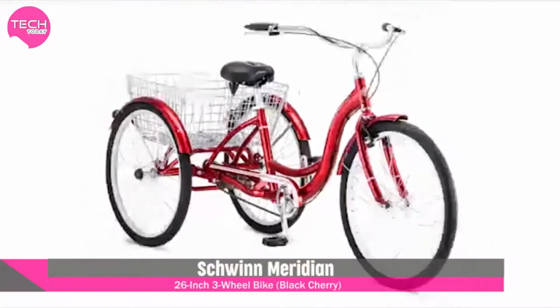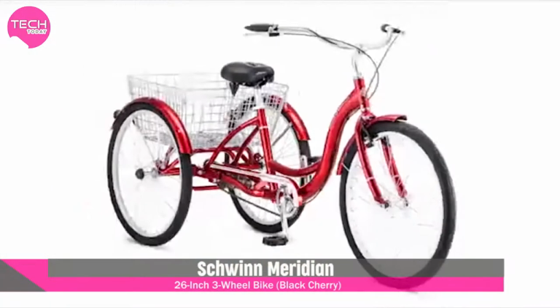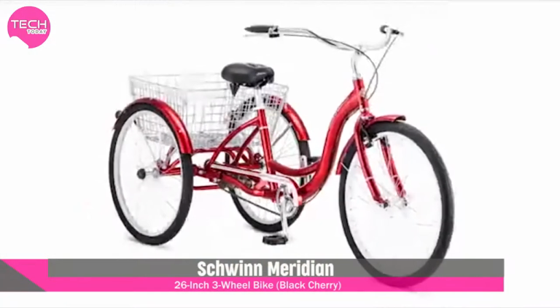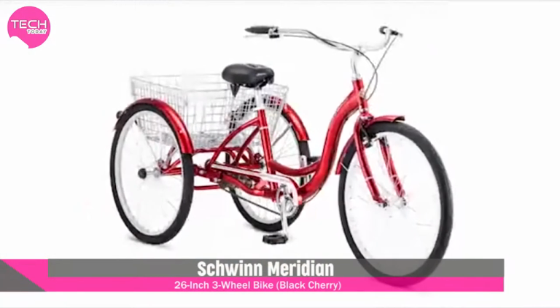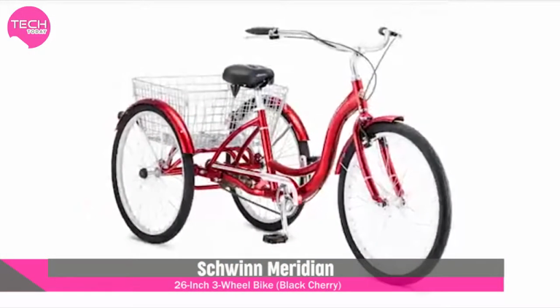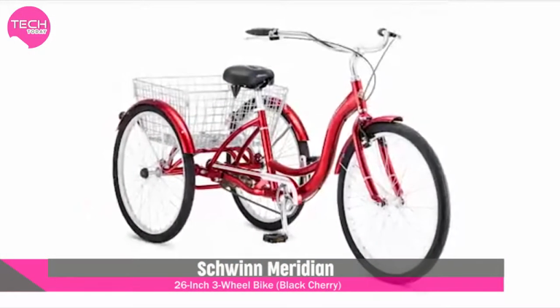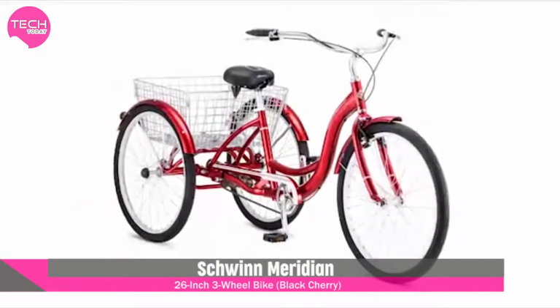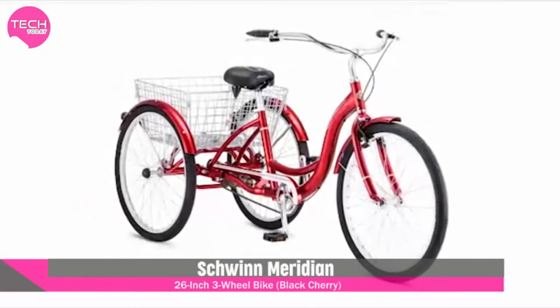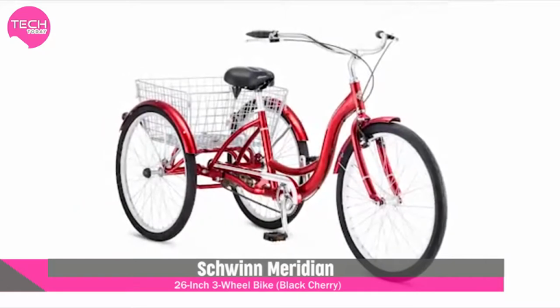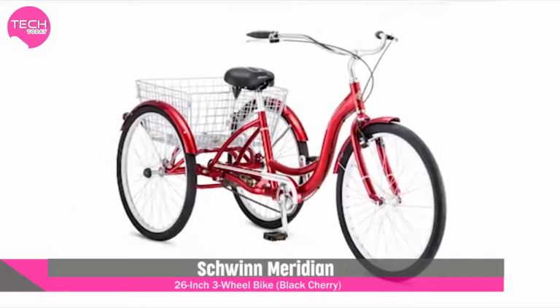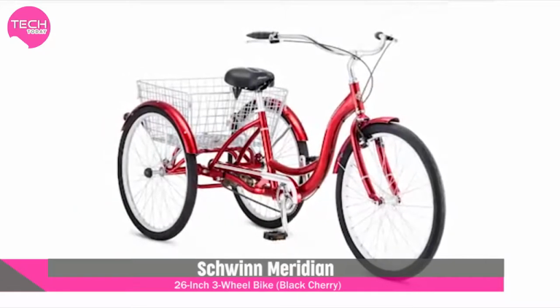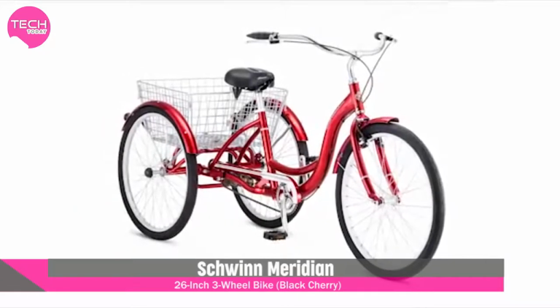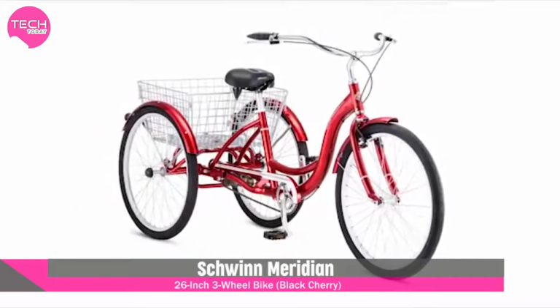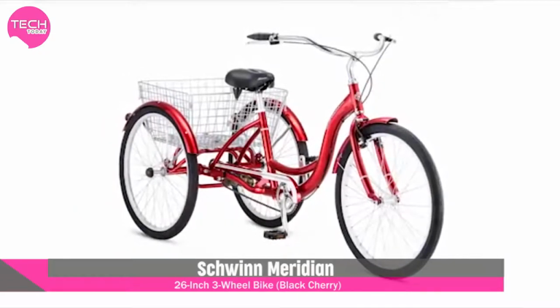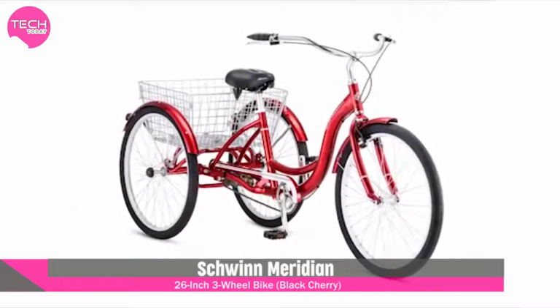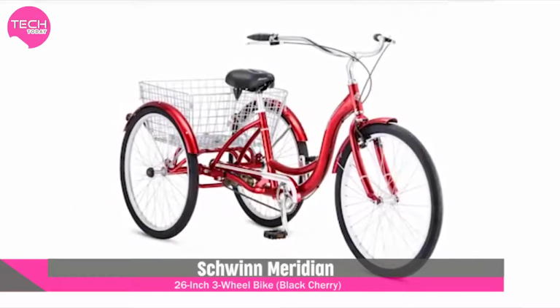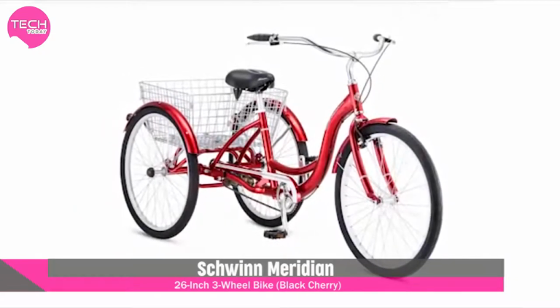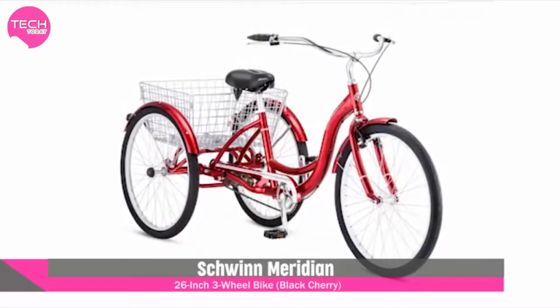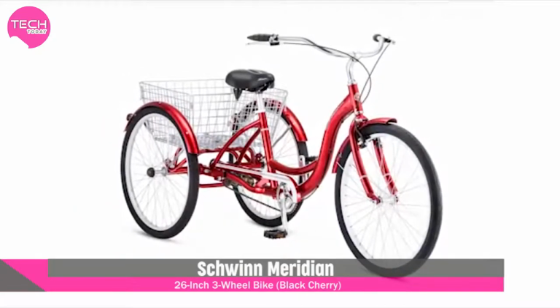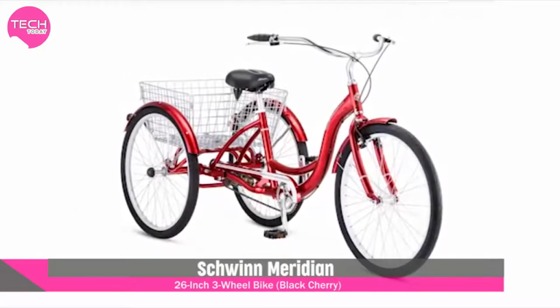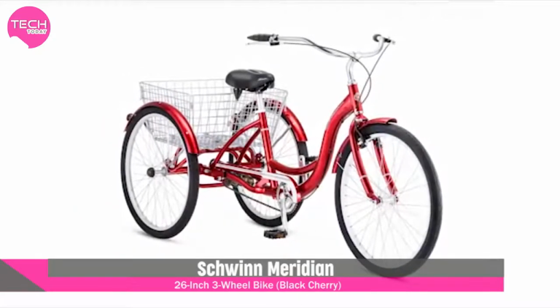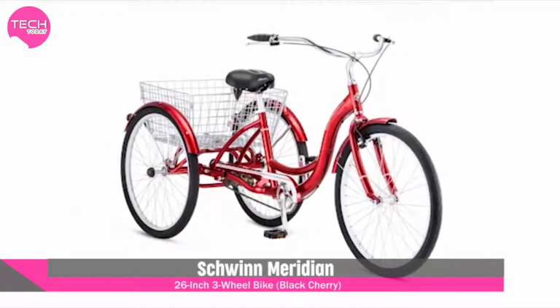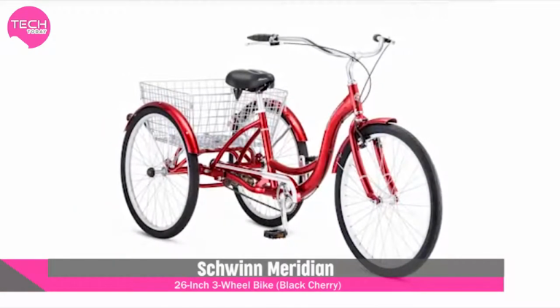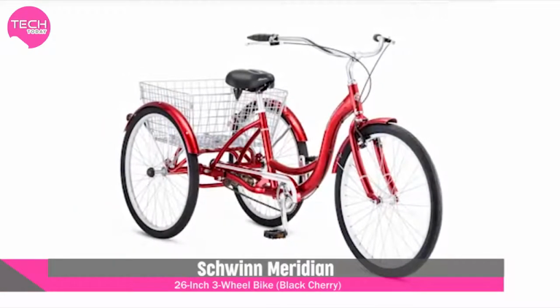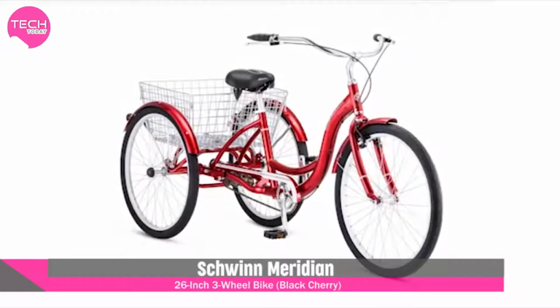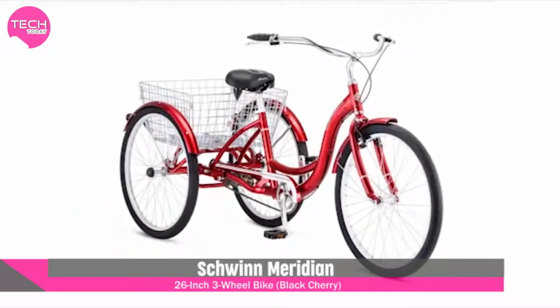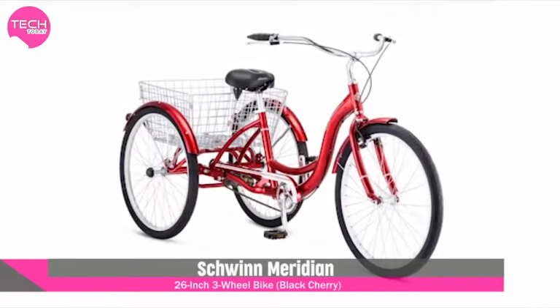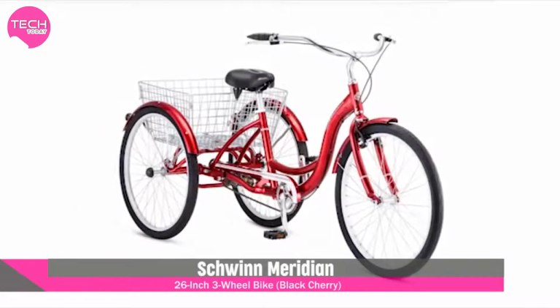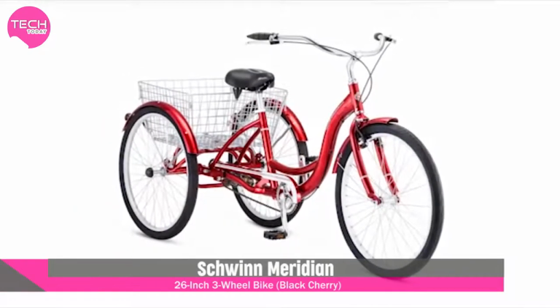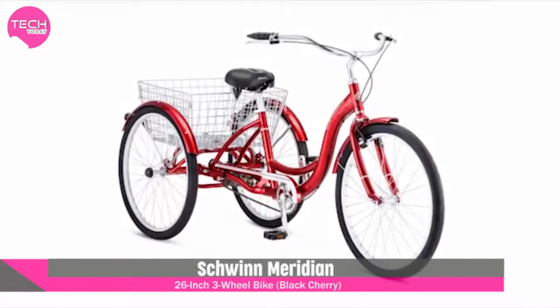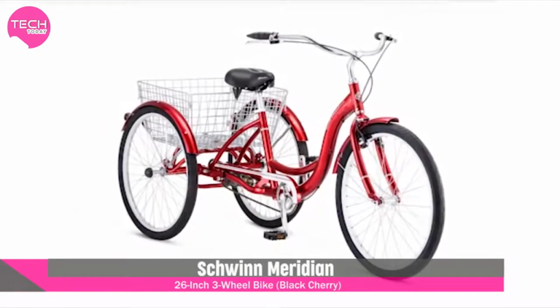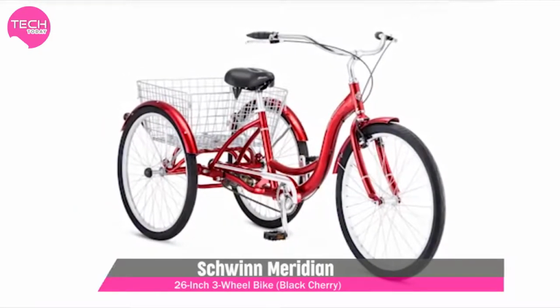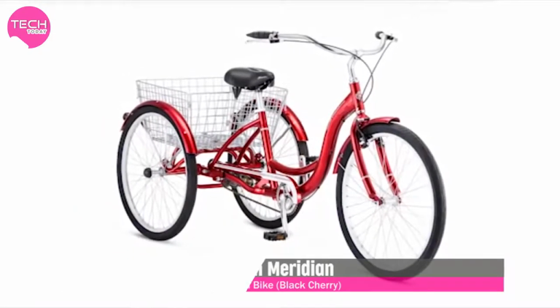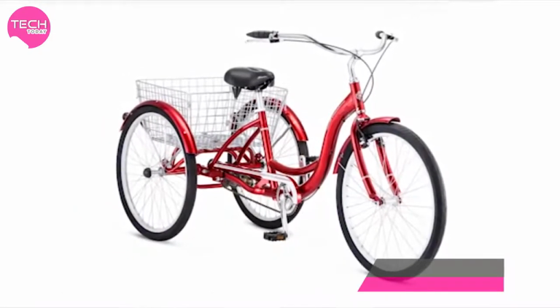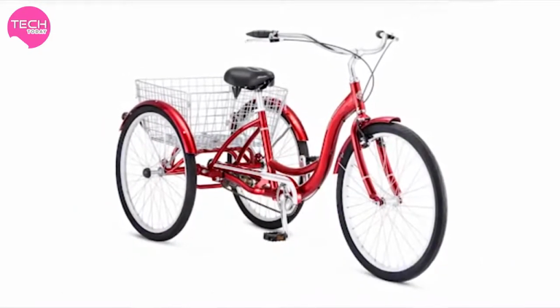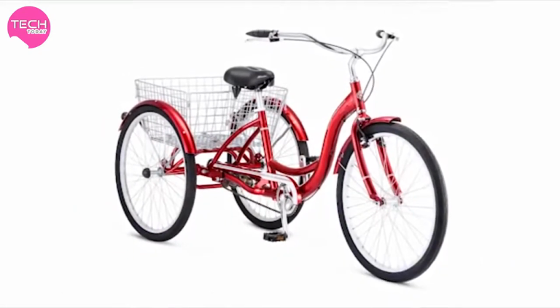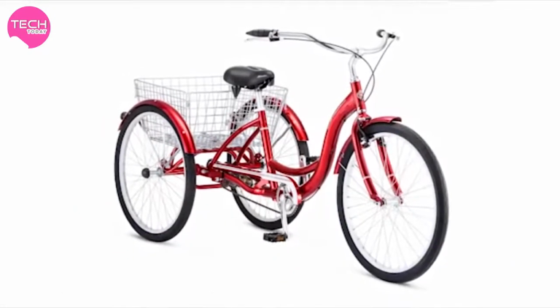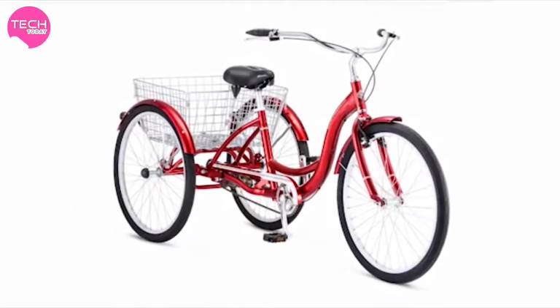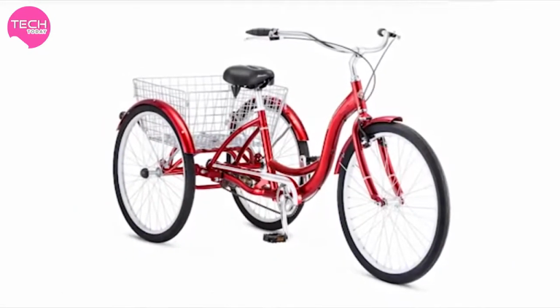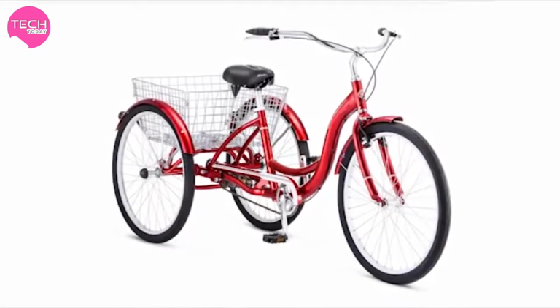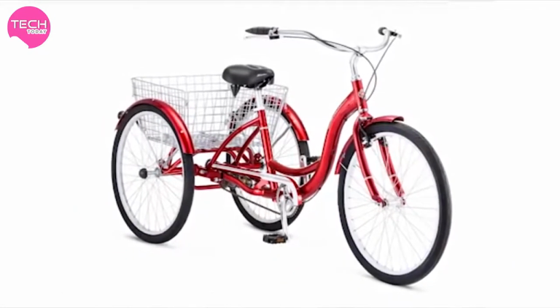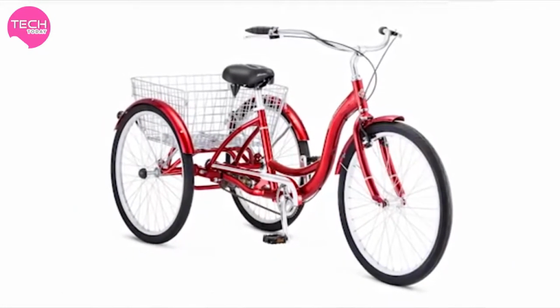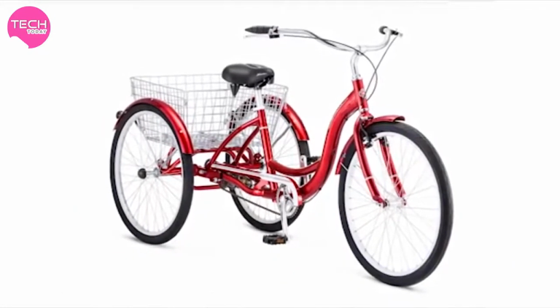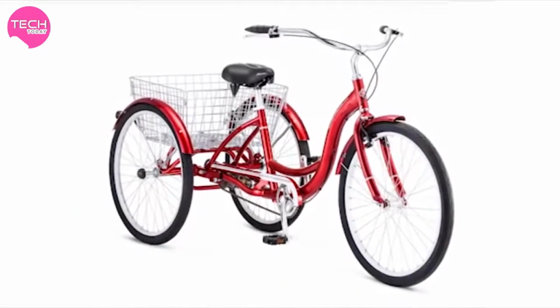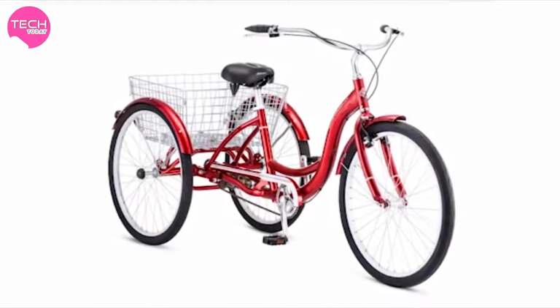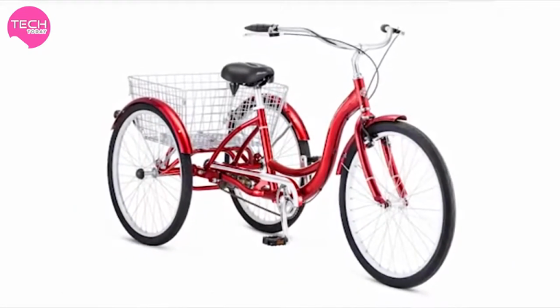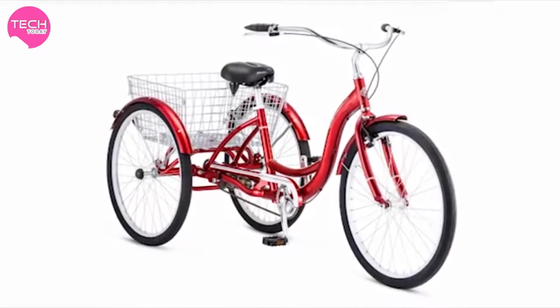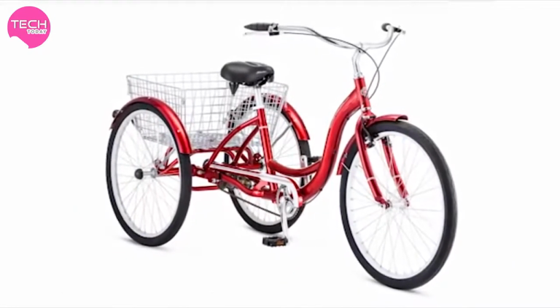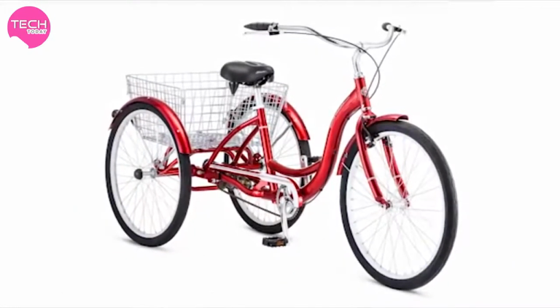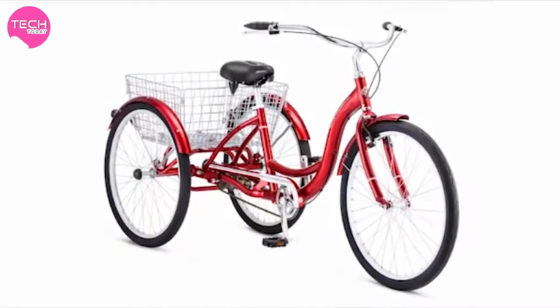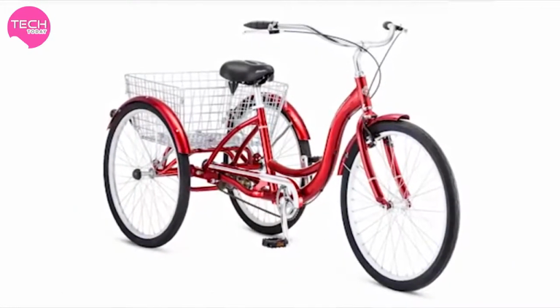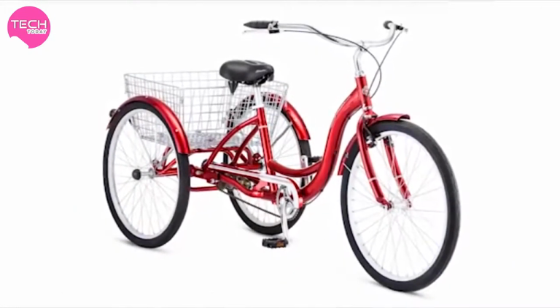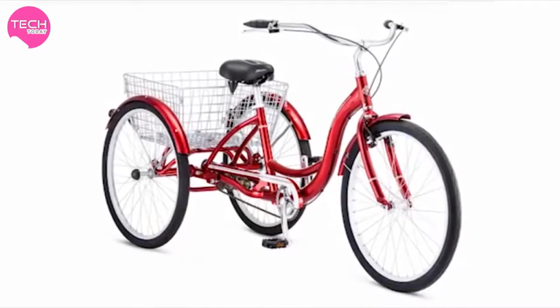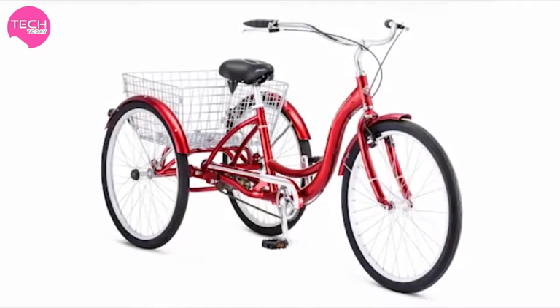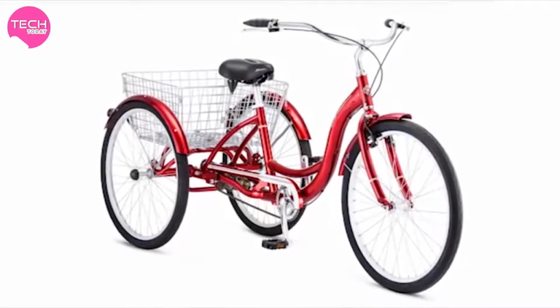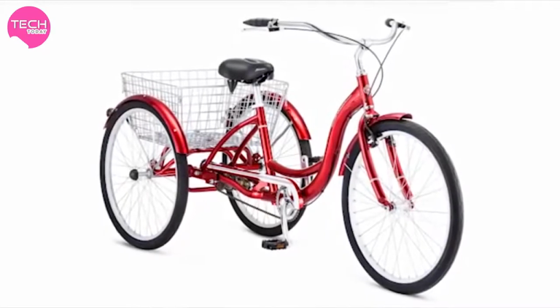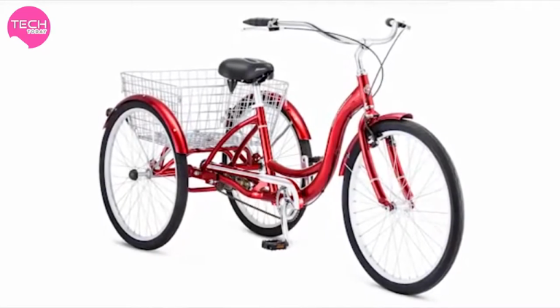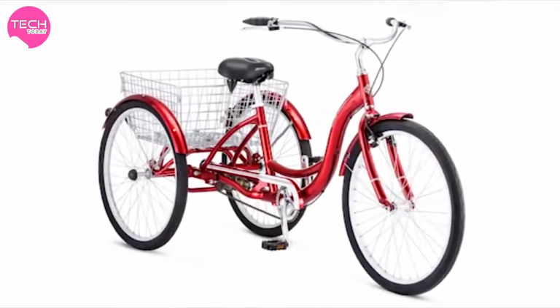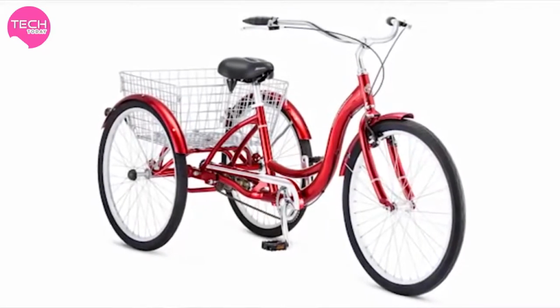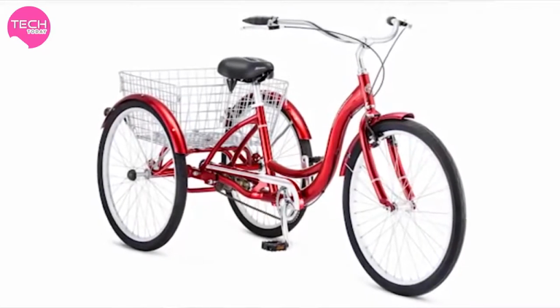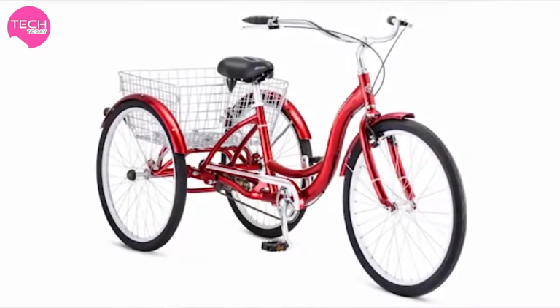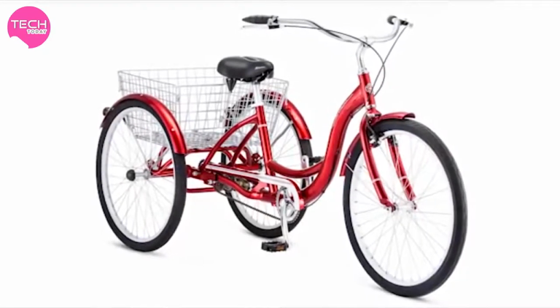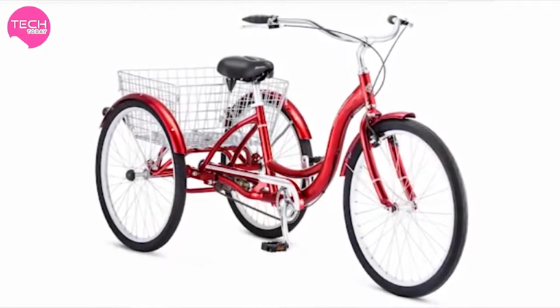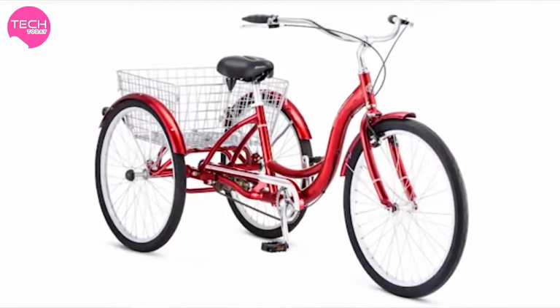Backed by over 120 years of cycling experience on the road and on the trail, Schwinn builds the bikes you were born to ride.